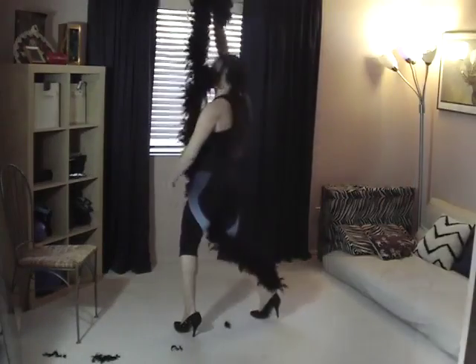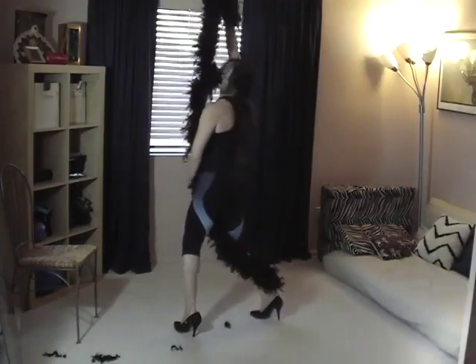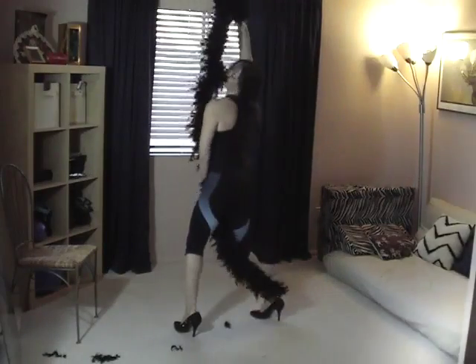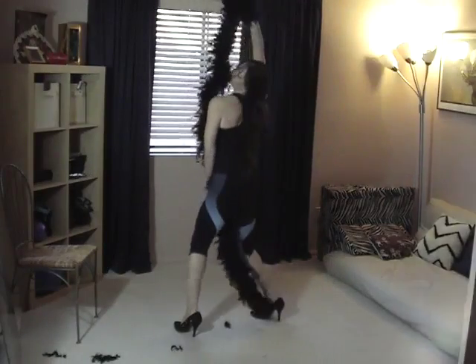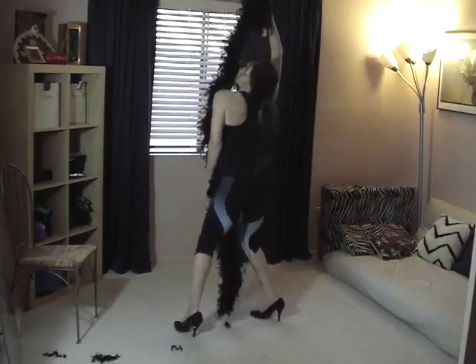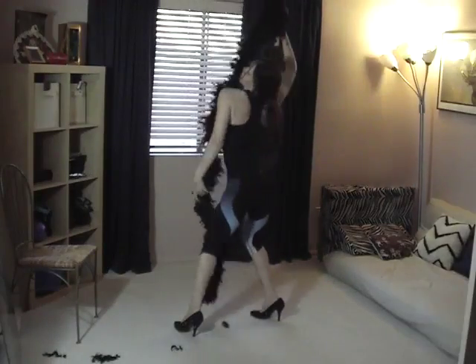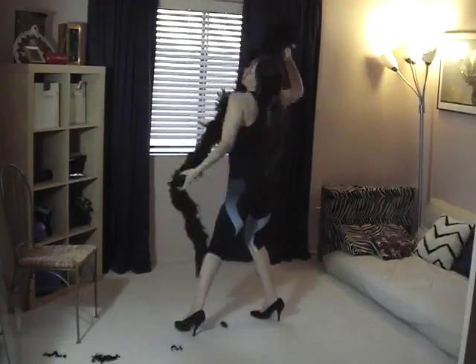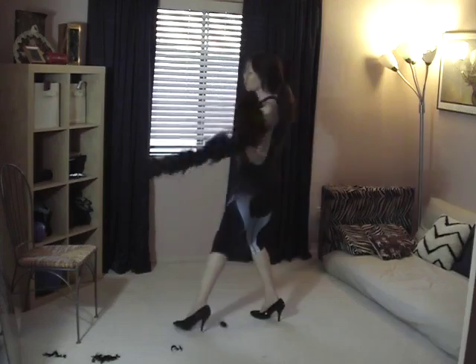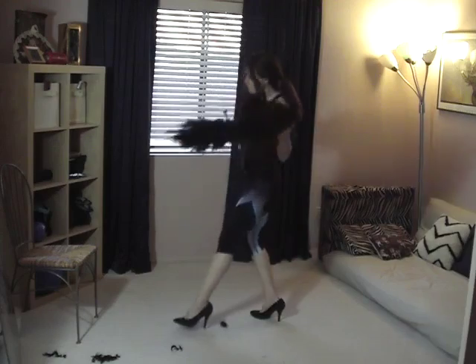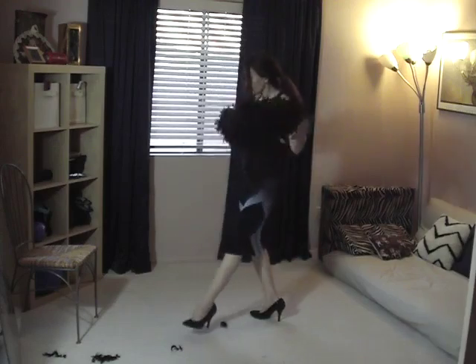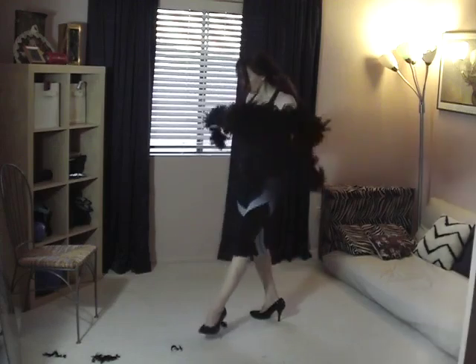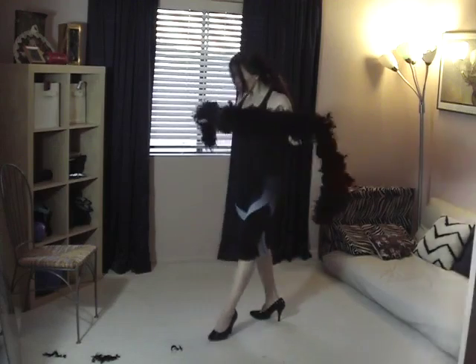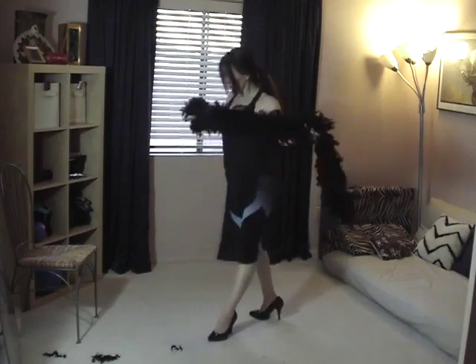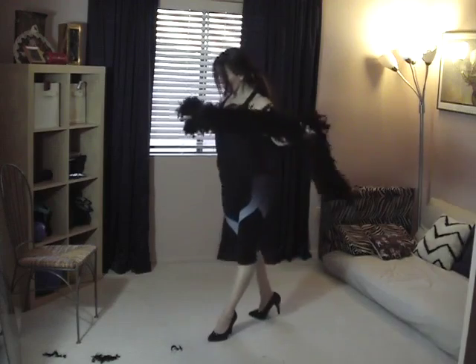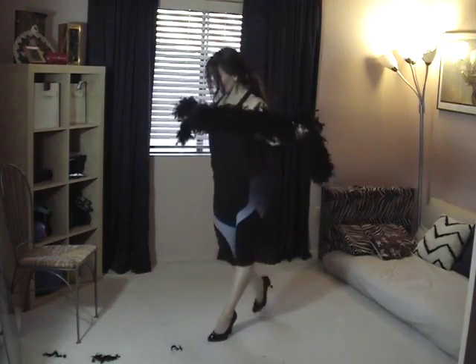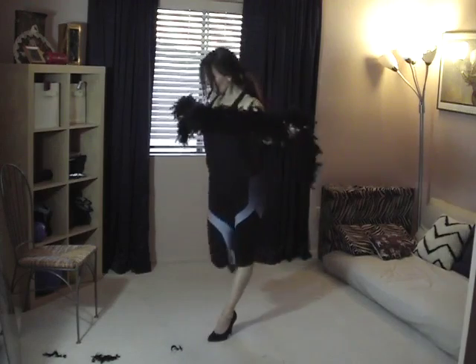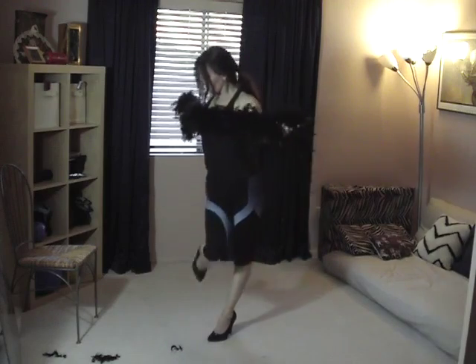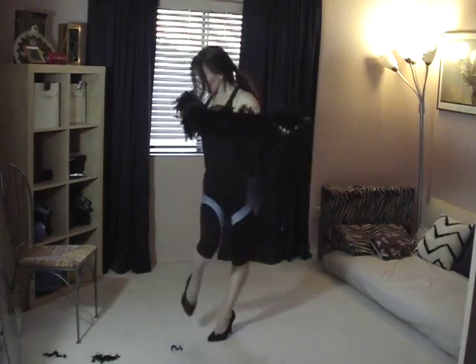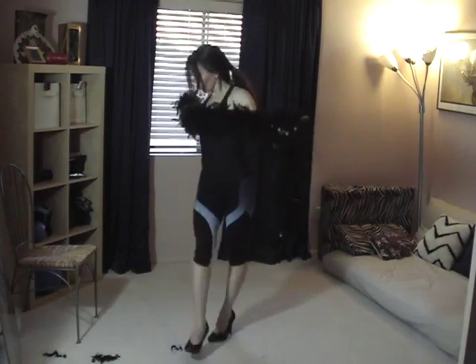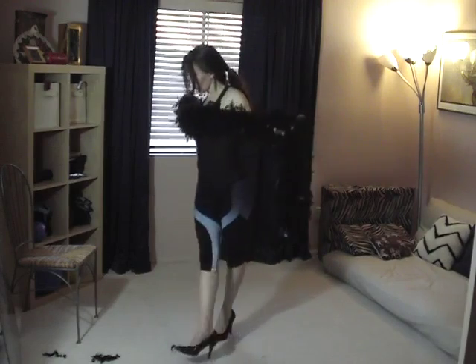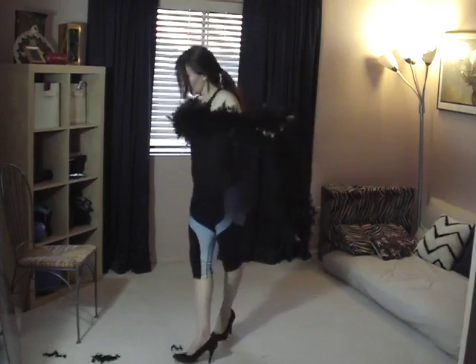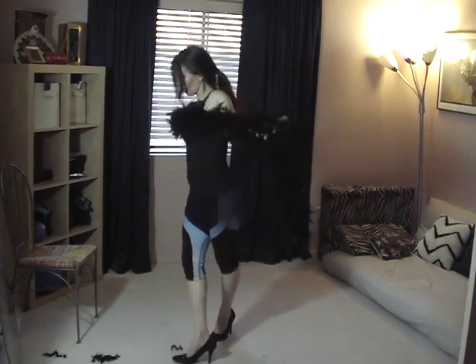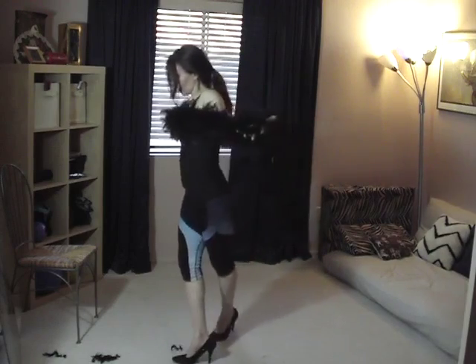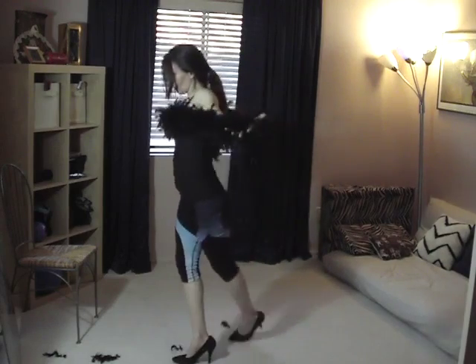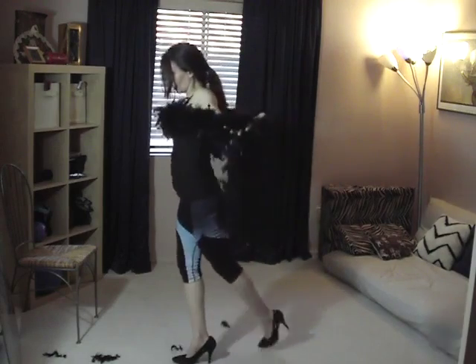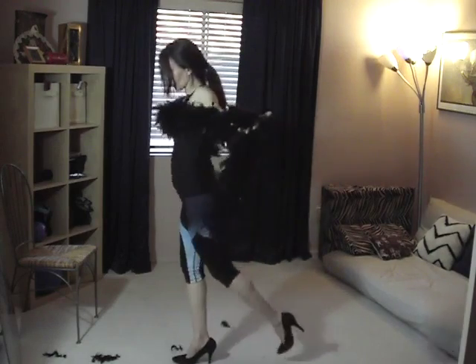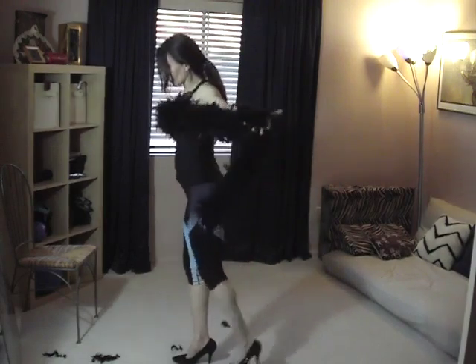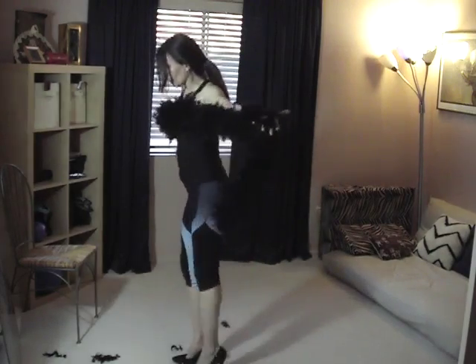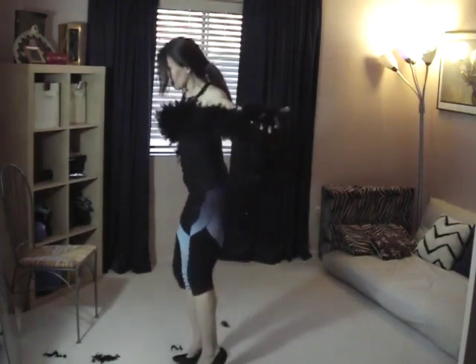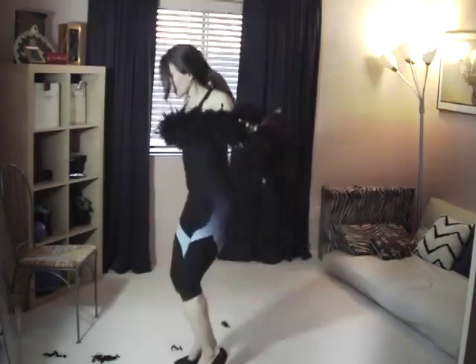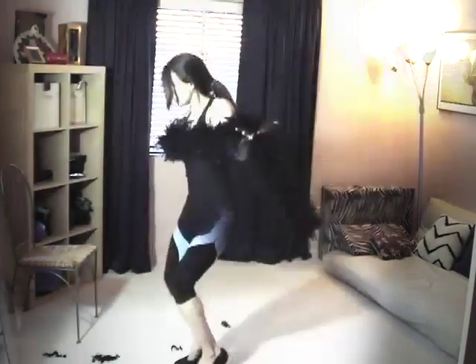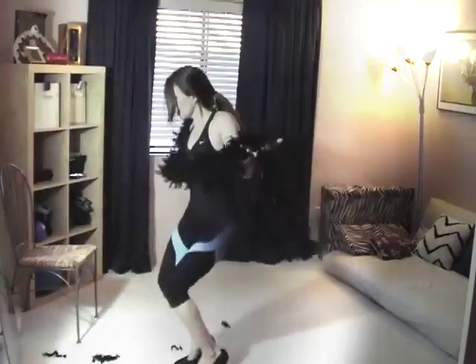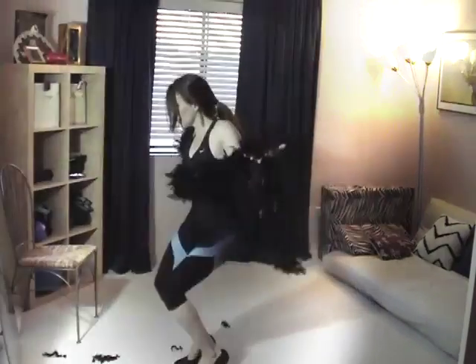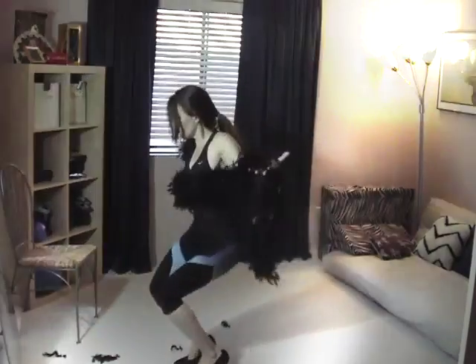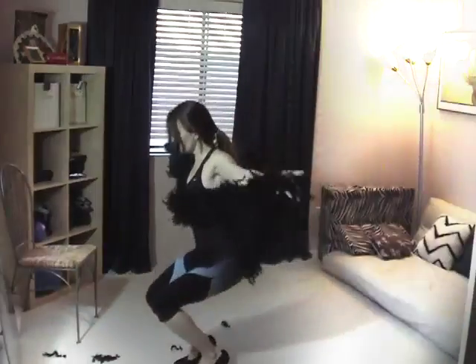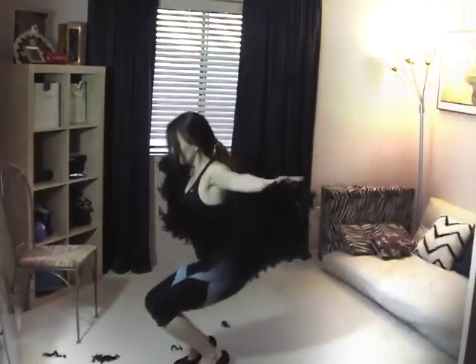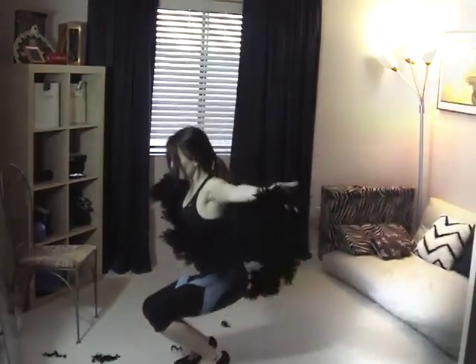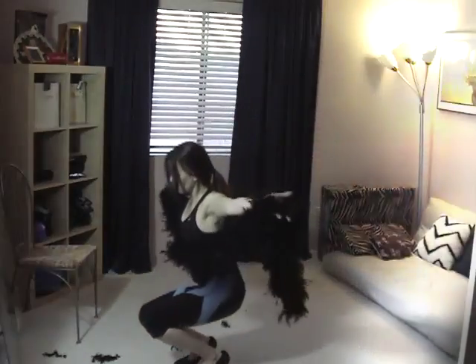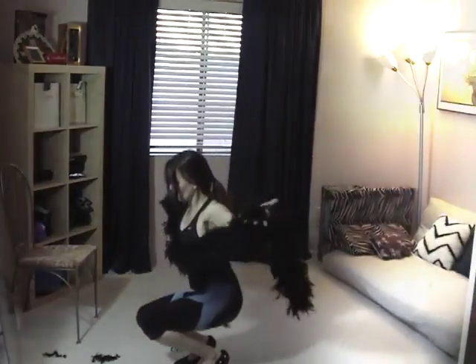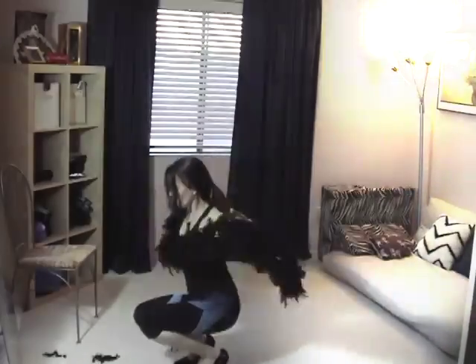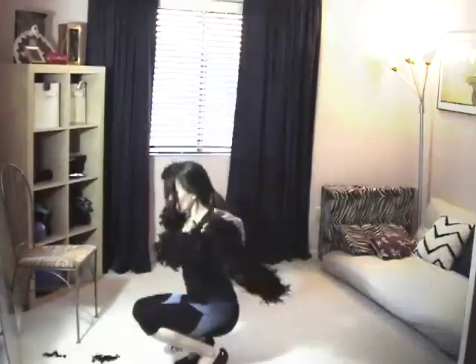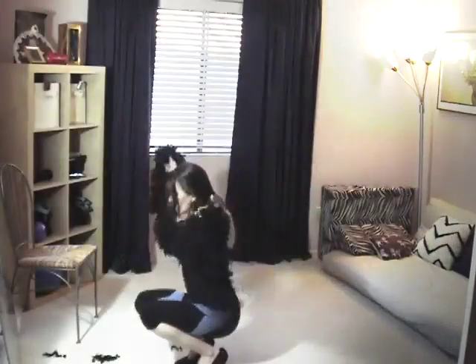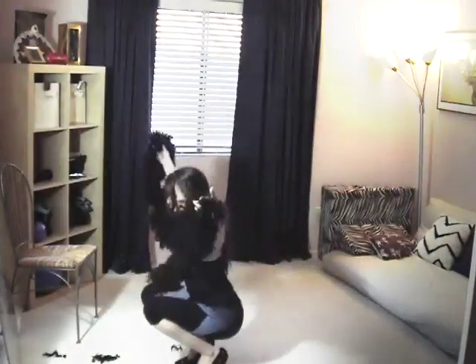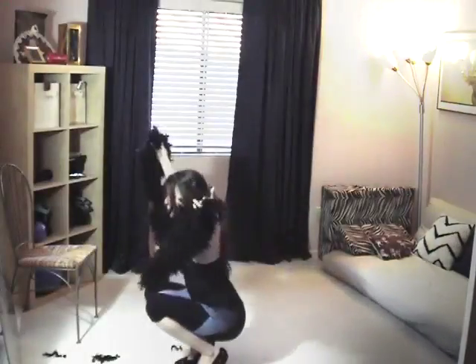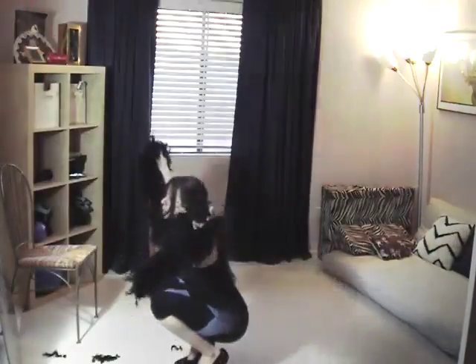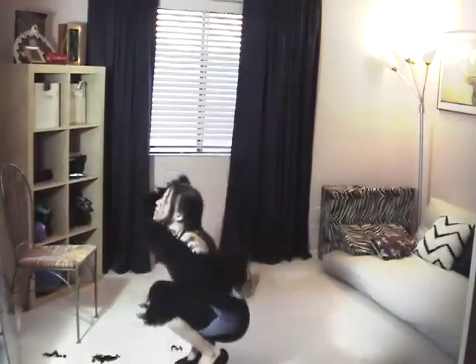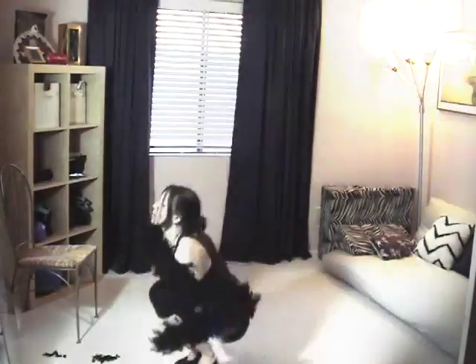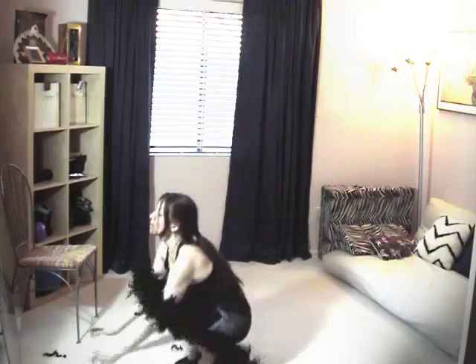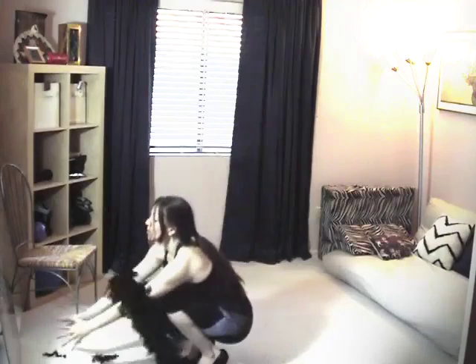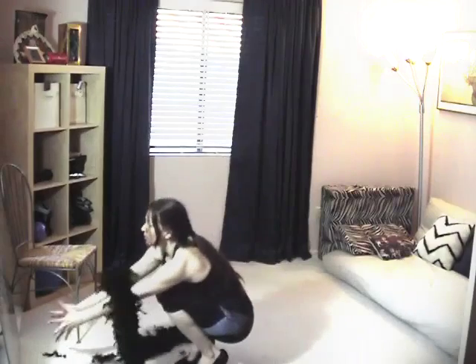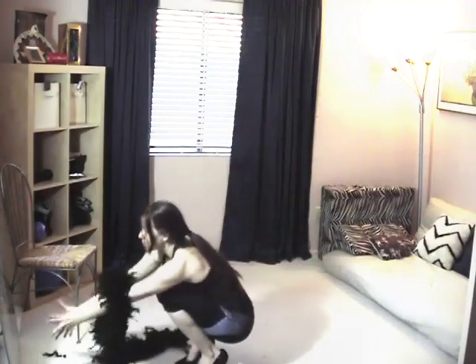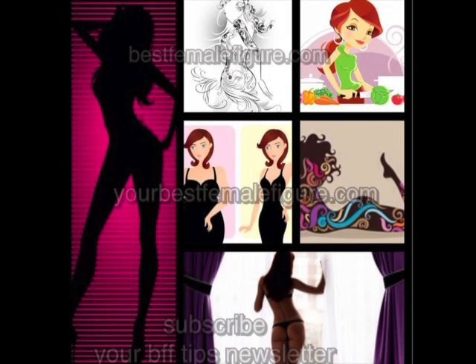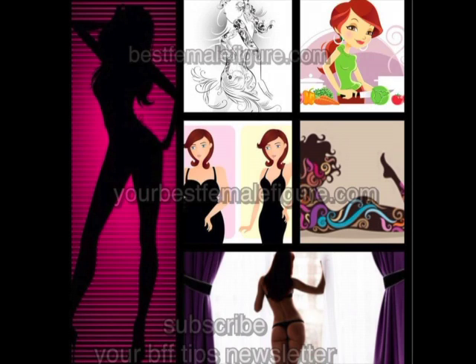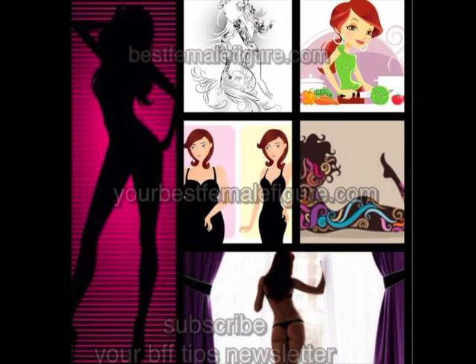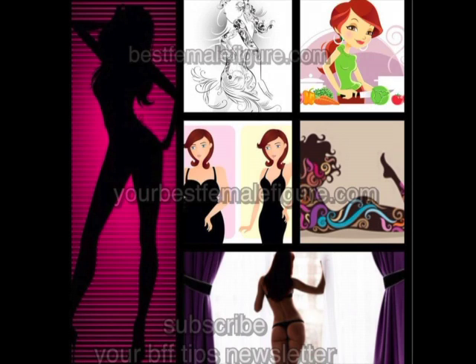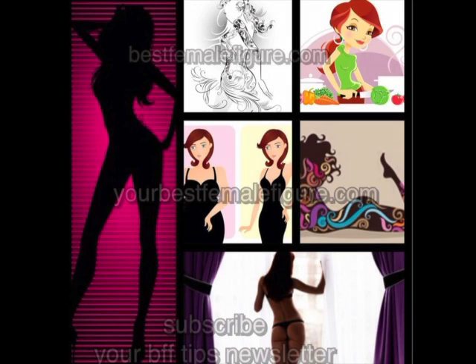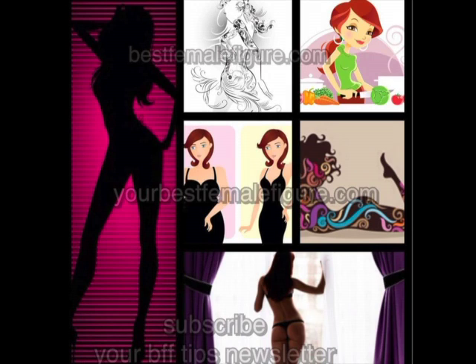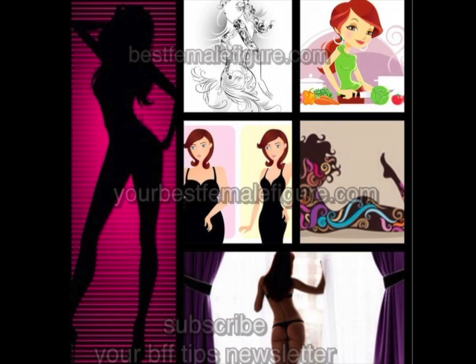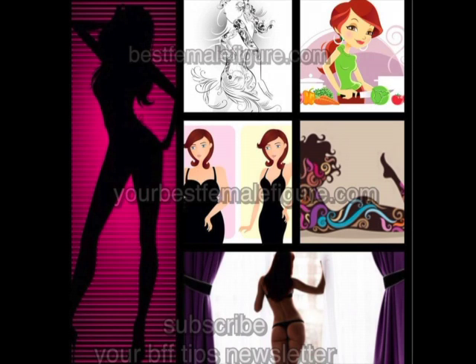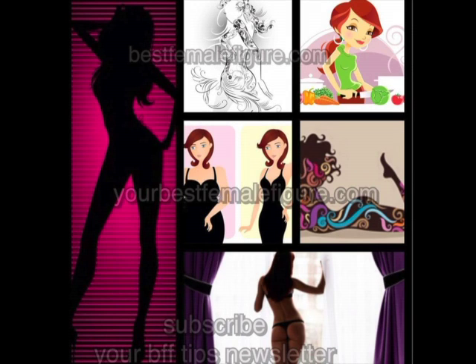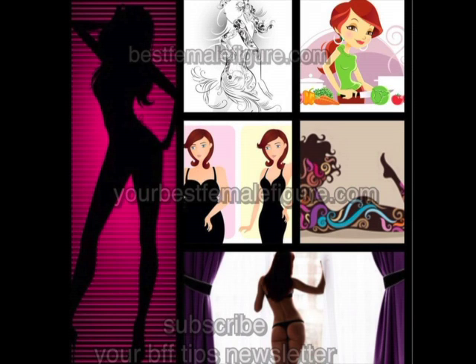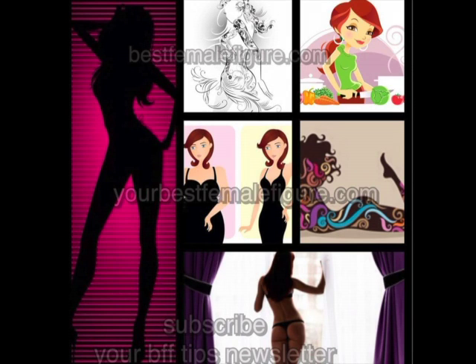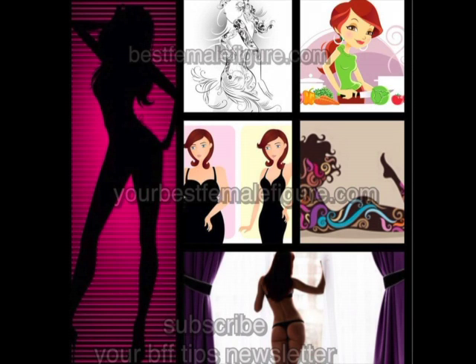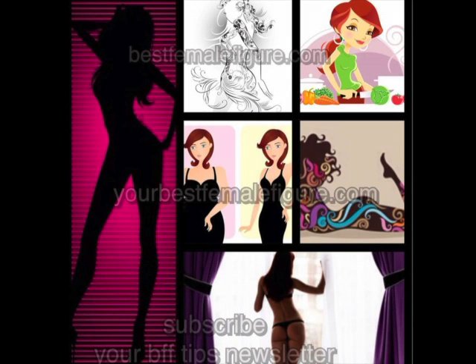I hope you've enjoyed this video and that it has been helpful. I'll be back soon with more exercises and tips to help you get your best female figure. Thank you so much for watching.